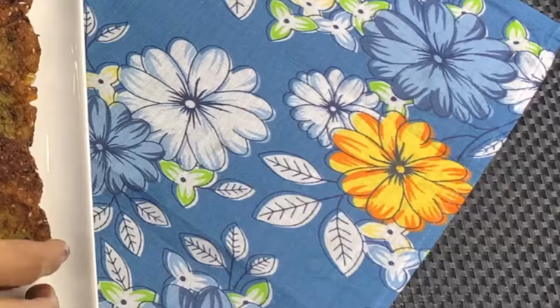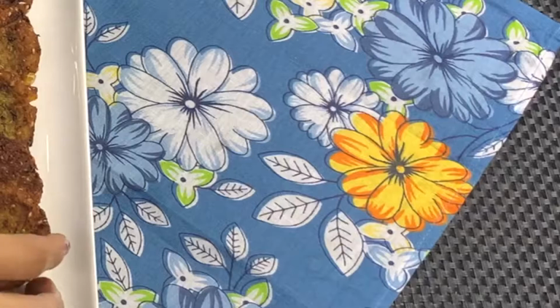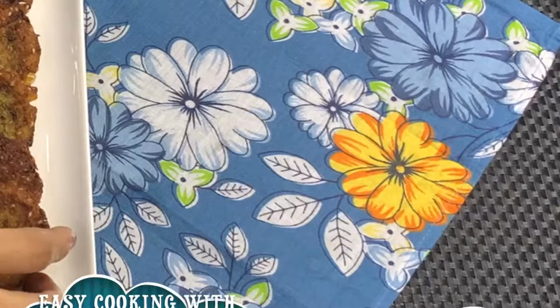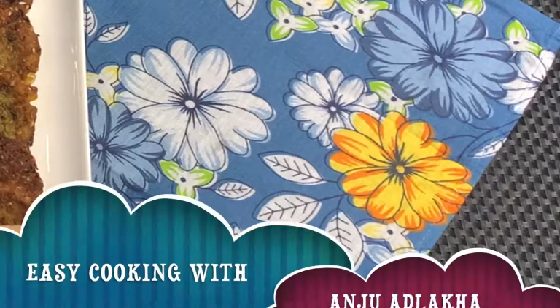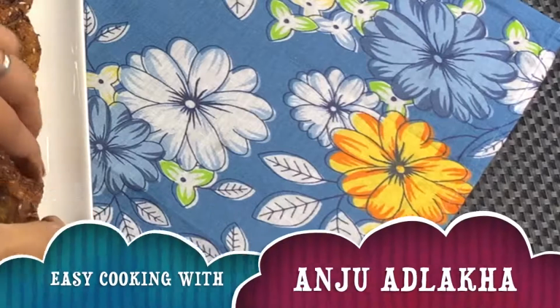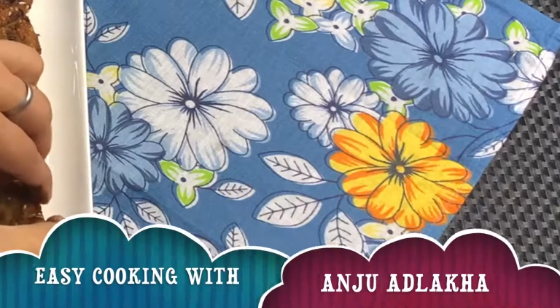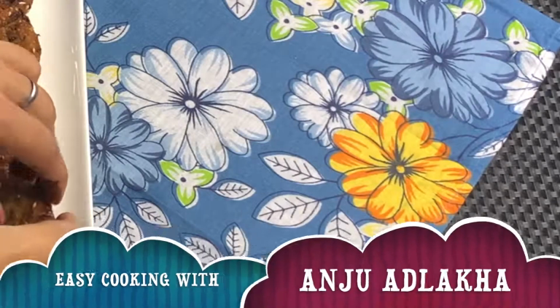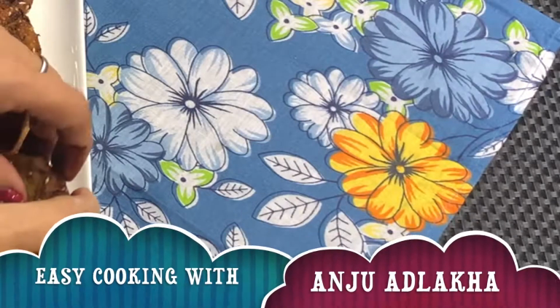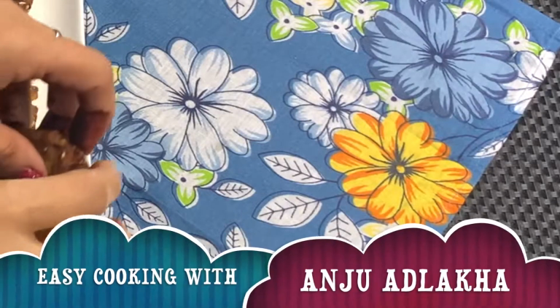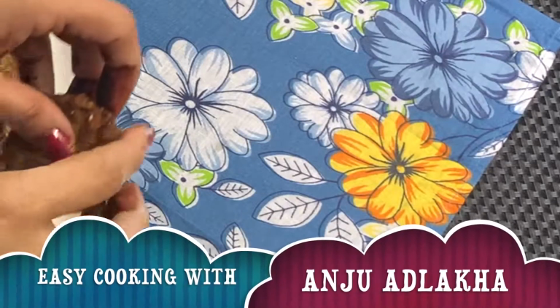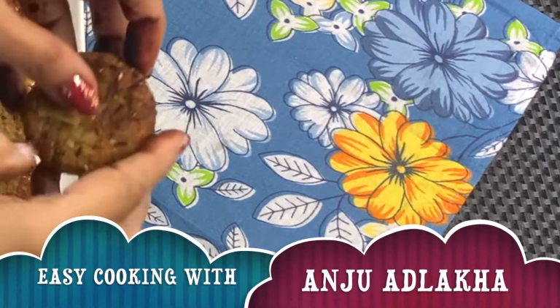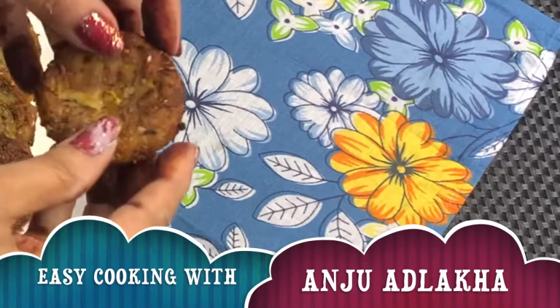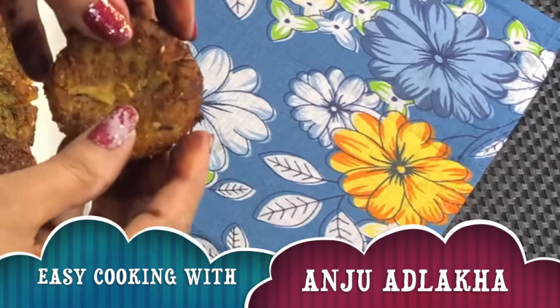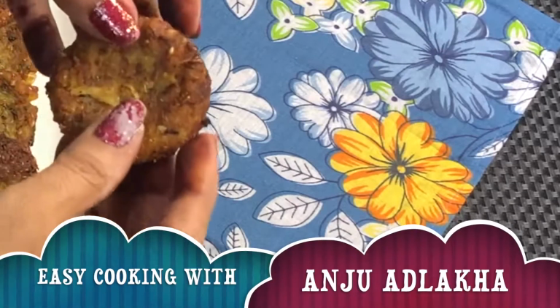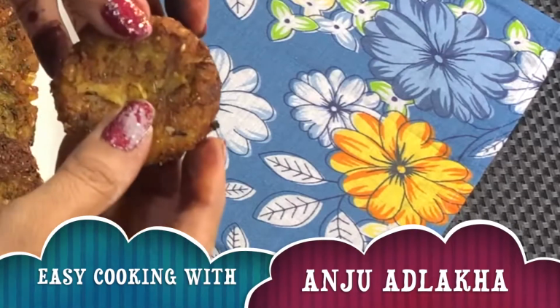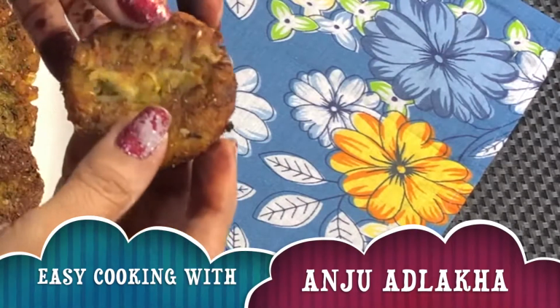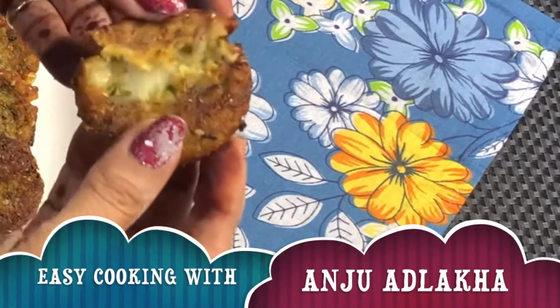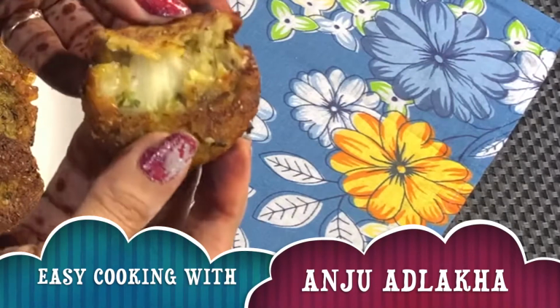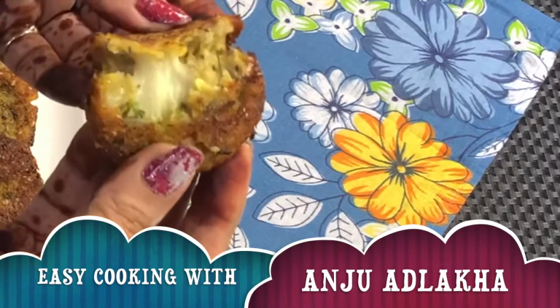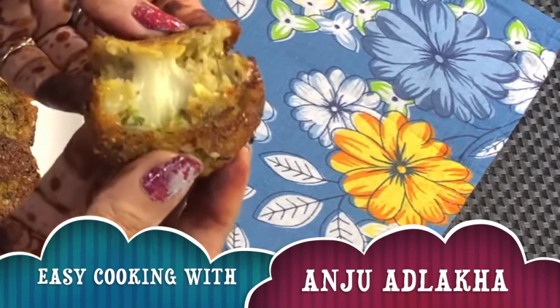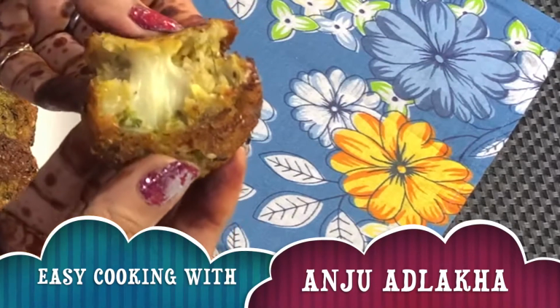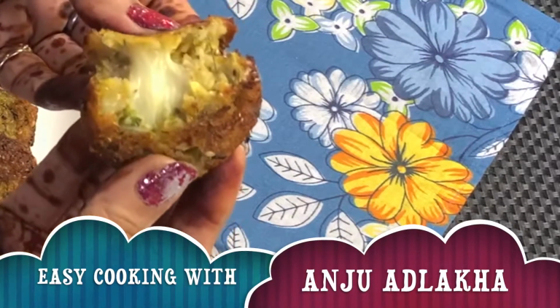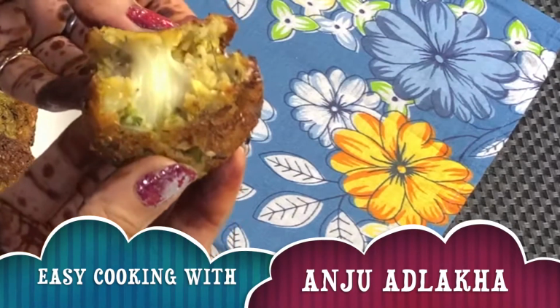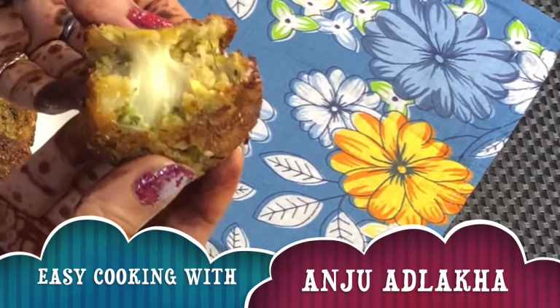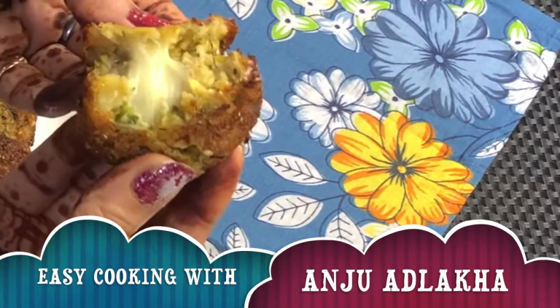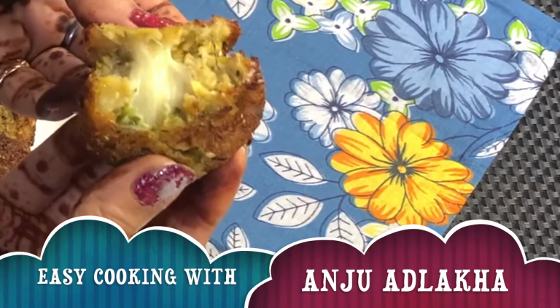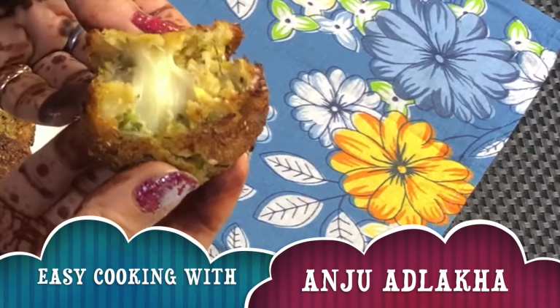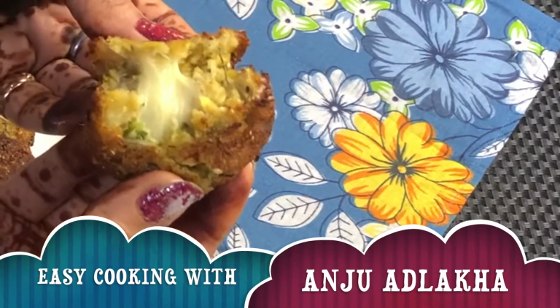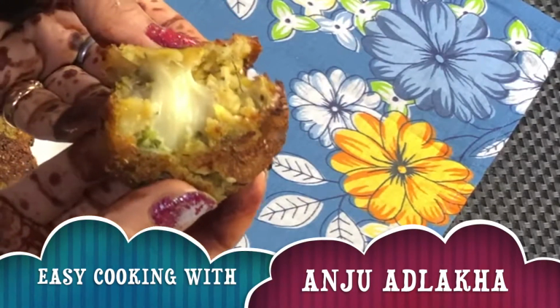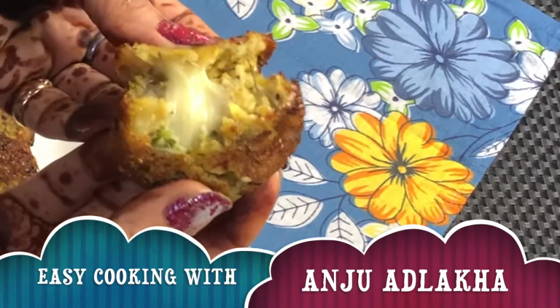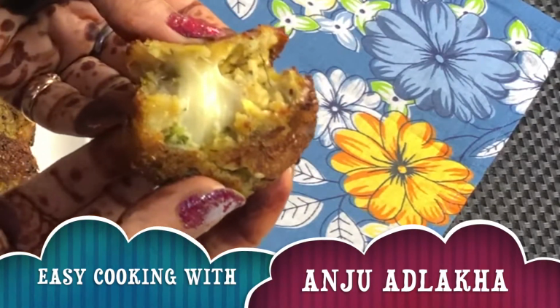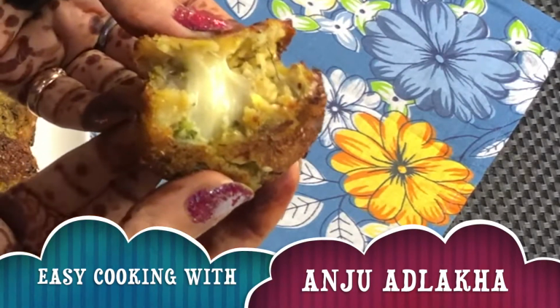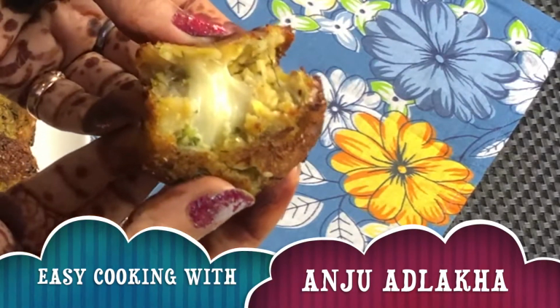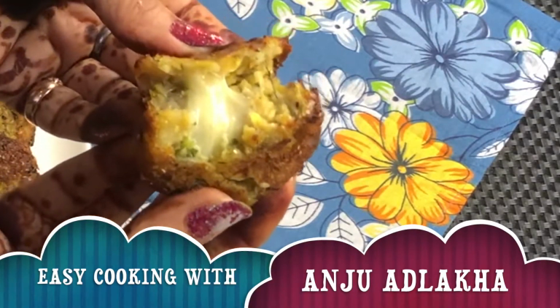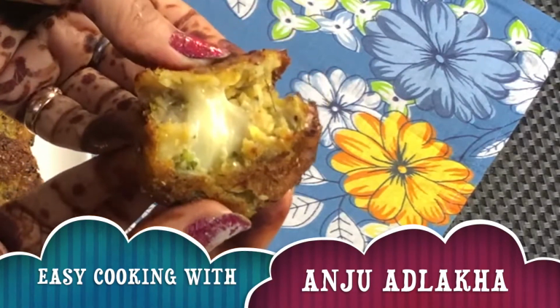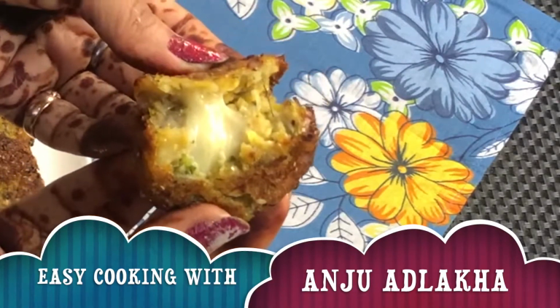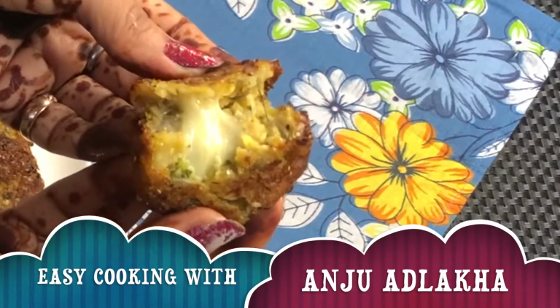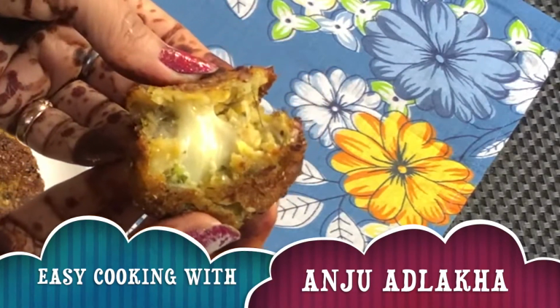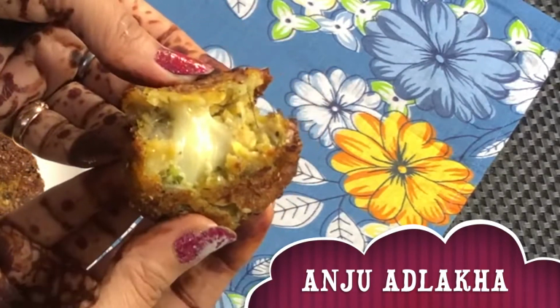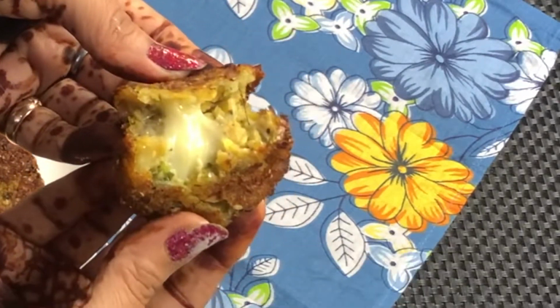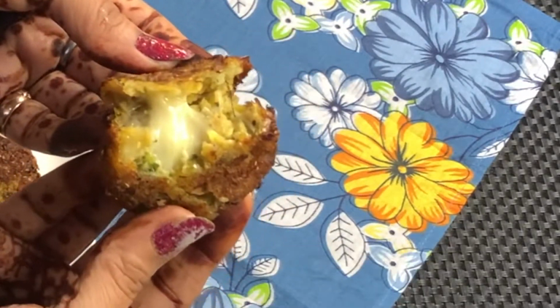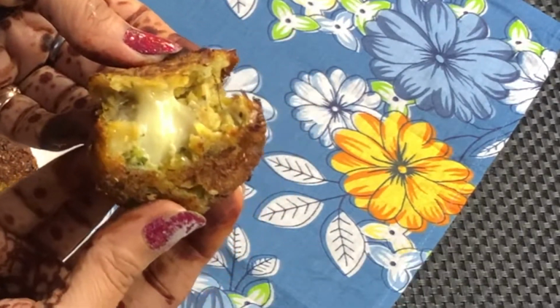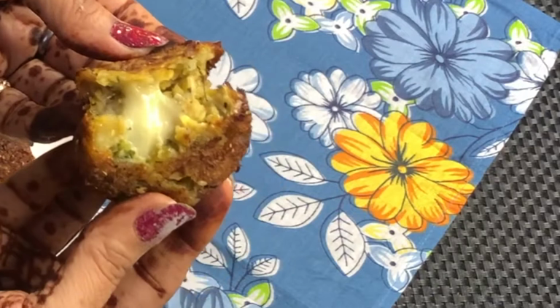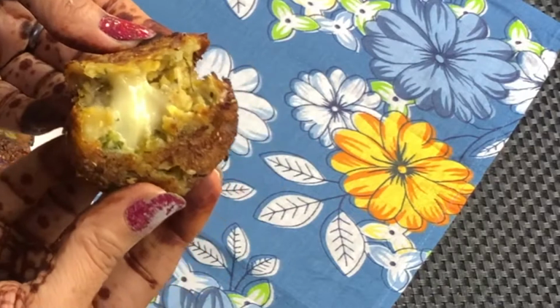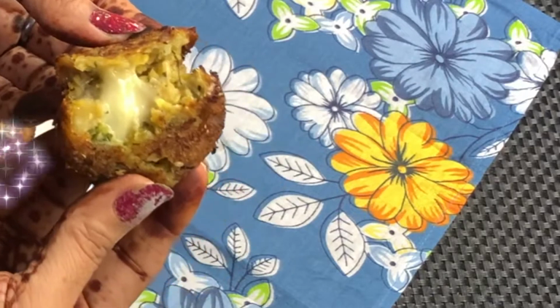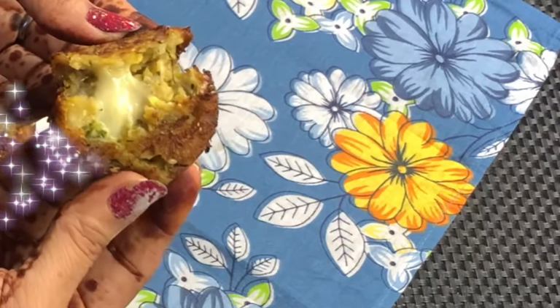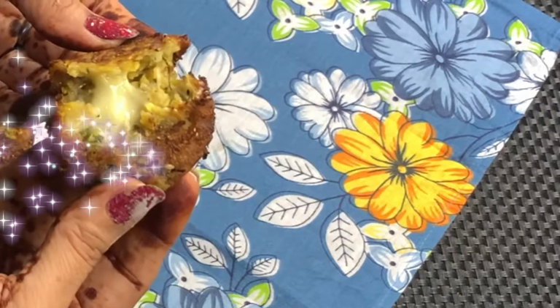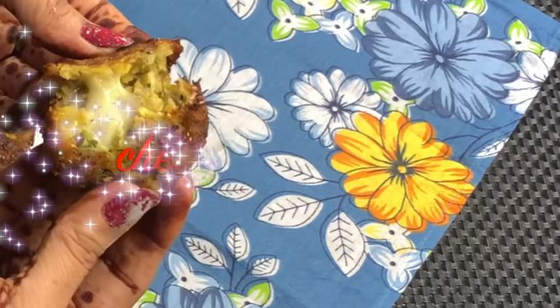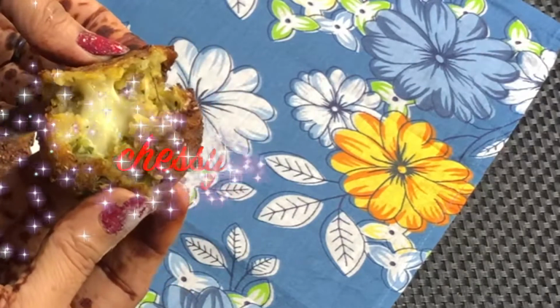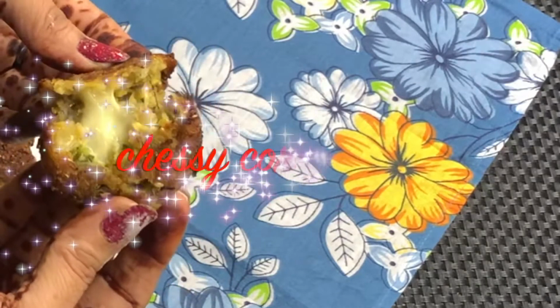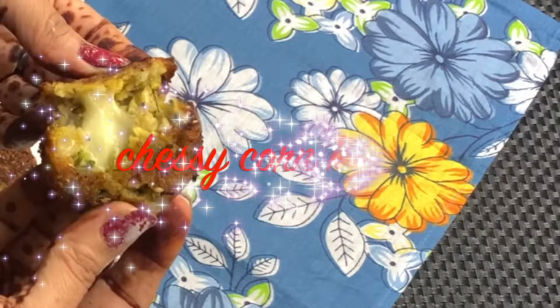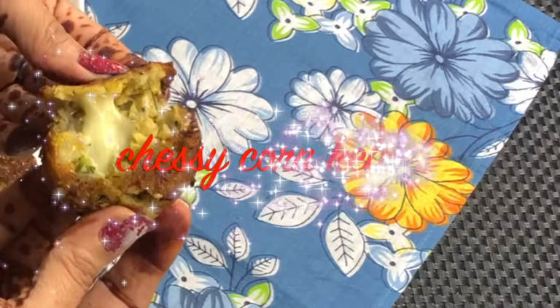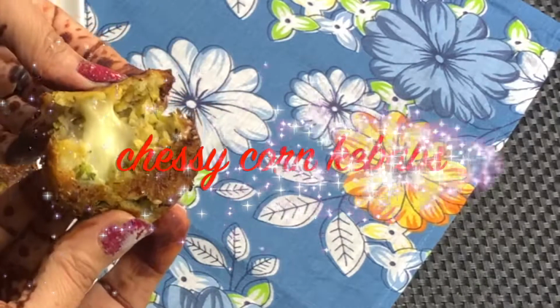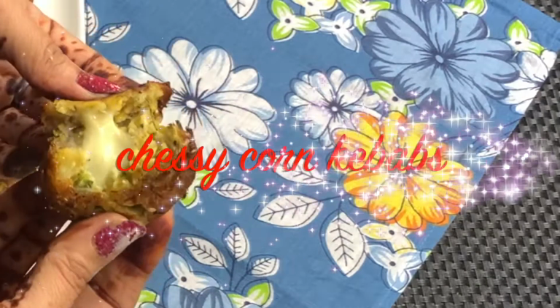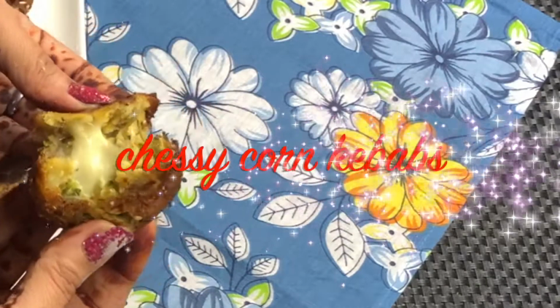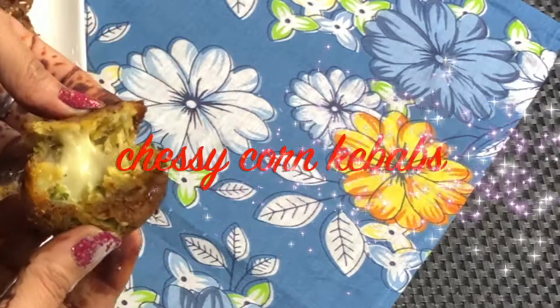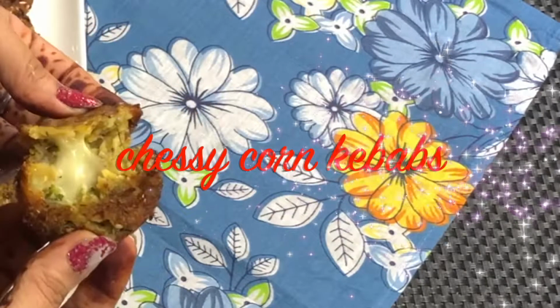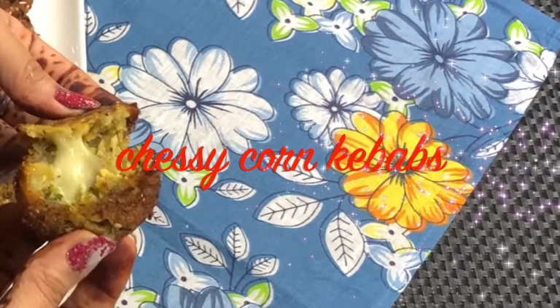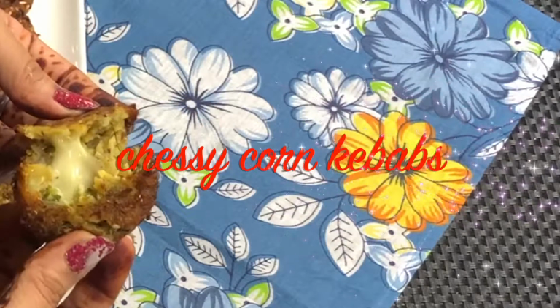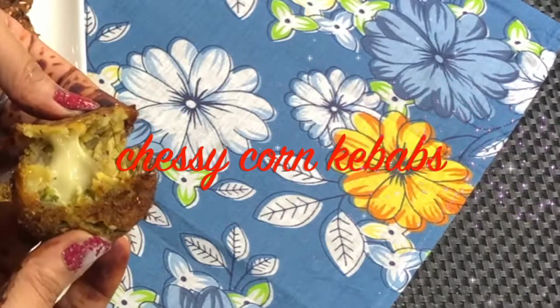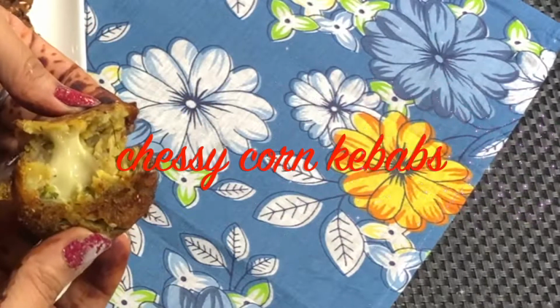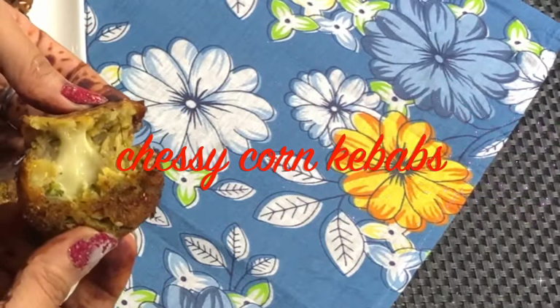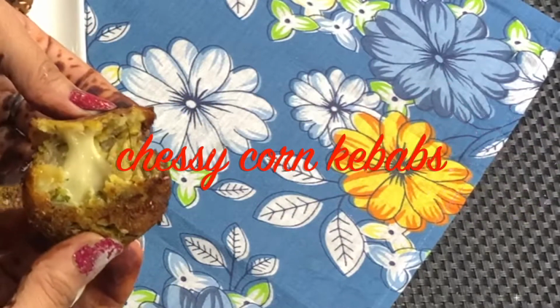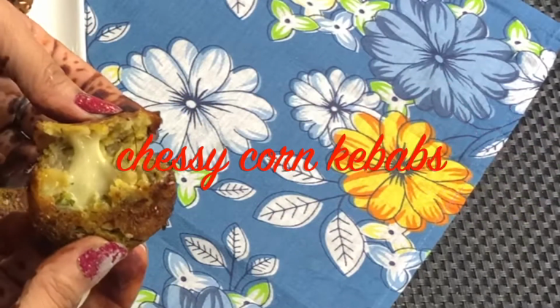Hello friends, welcome back to Easy Cooking with Anju Adlaka. My channel is heart-tick-swagat. Today we are making cheesy corn kebabs. You can eat them warm.